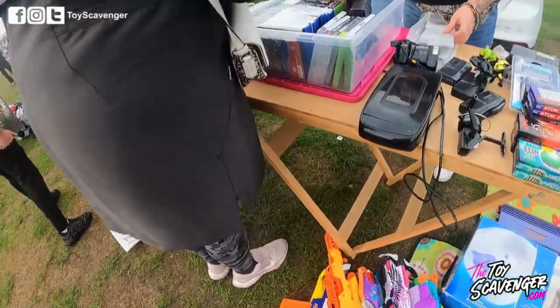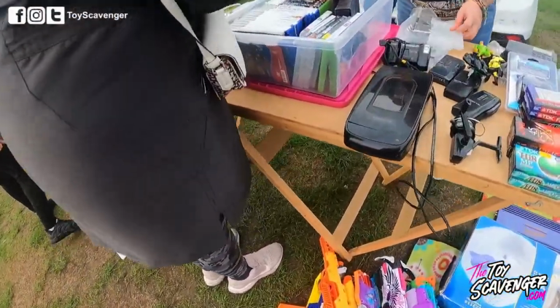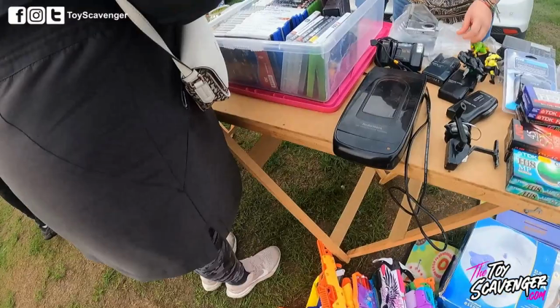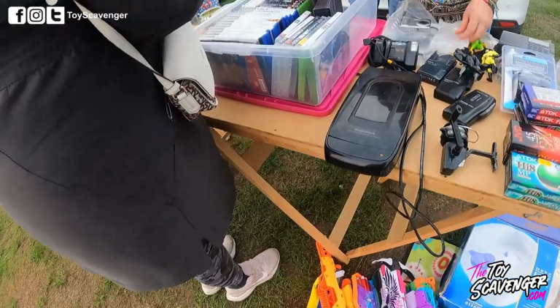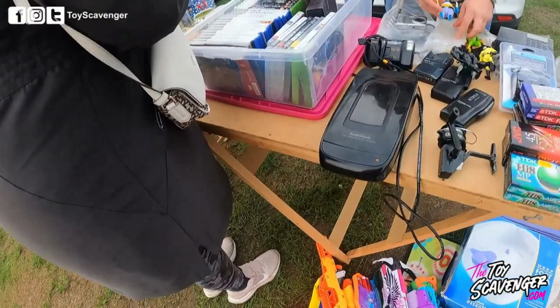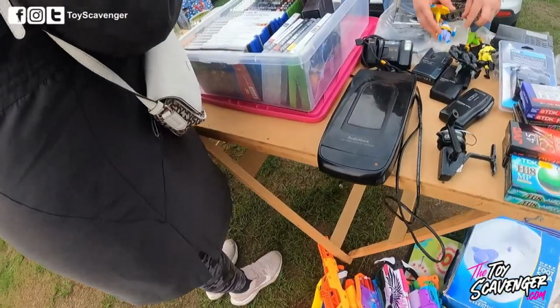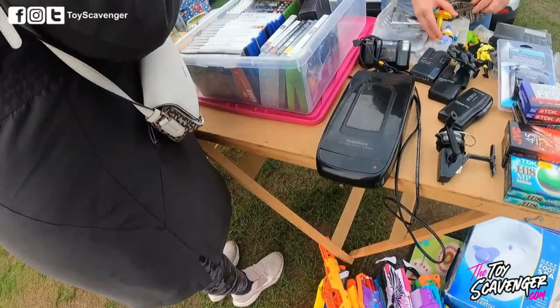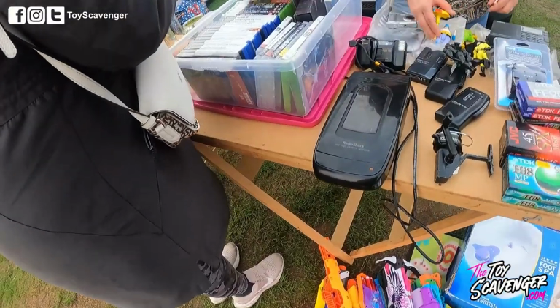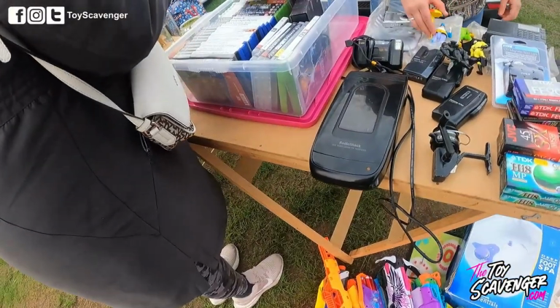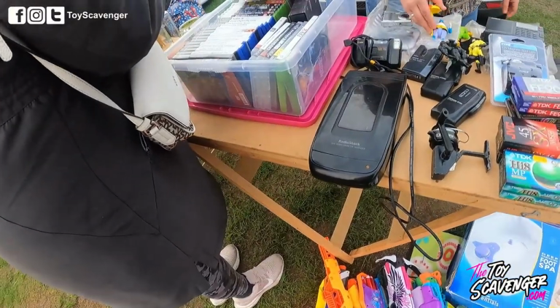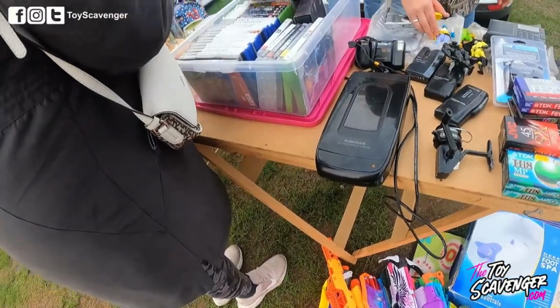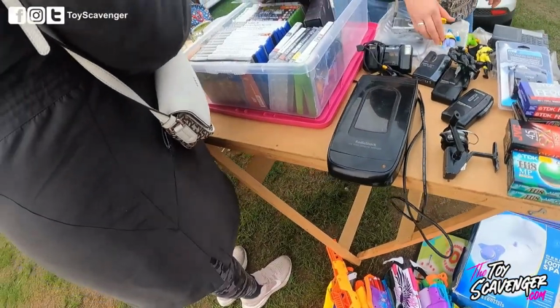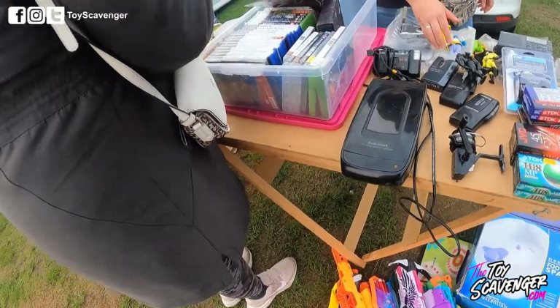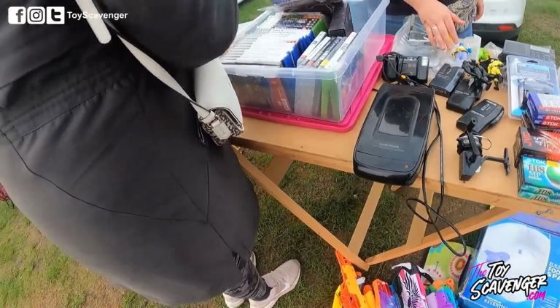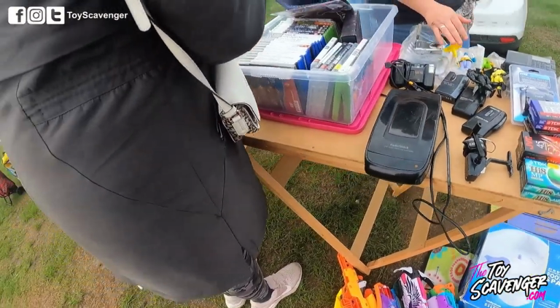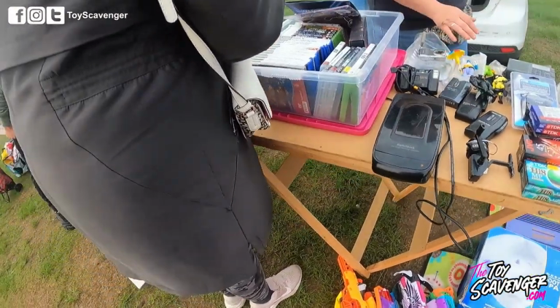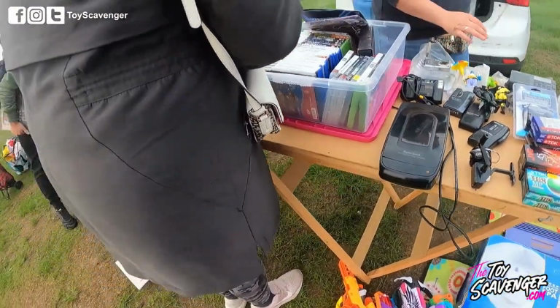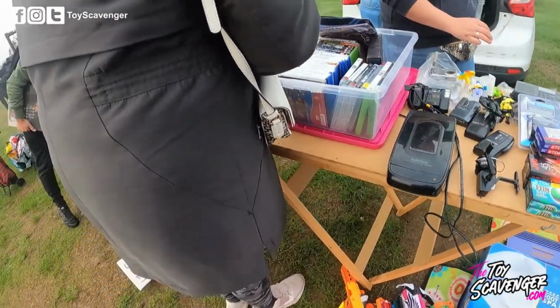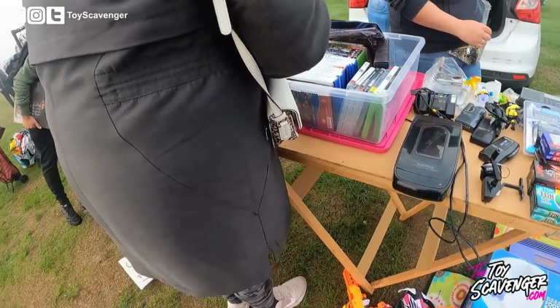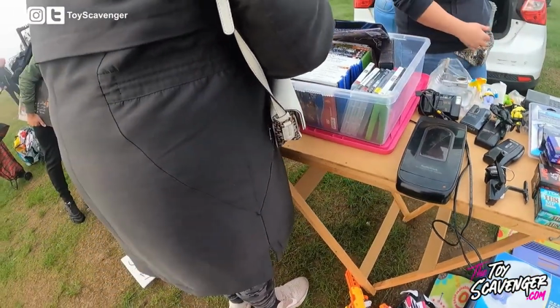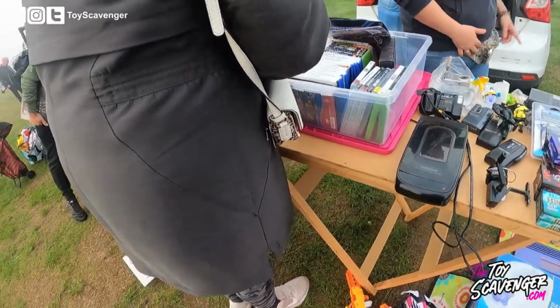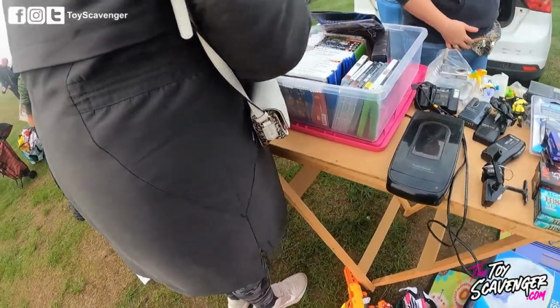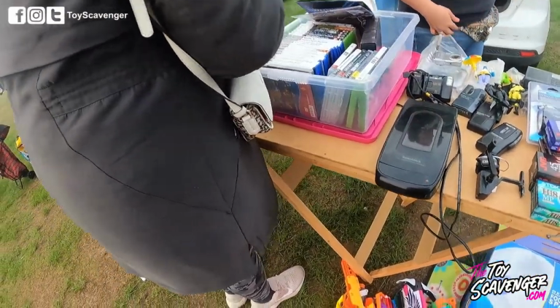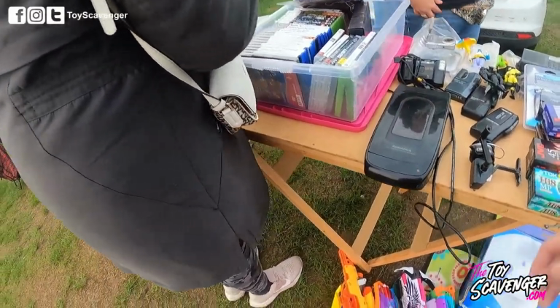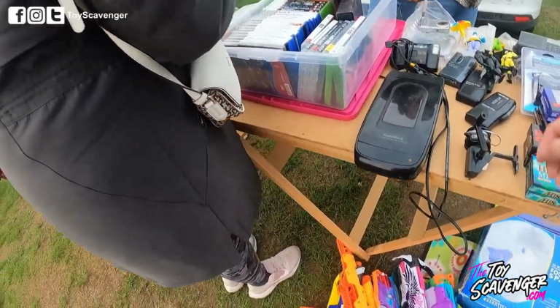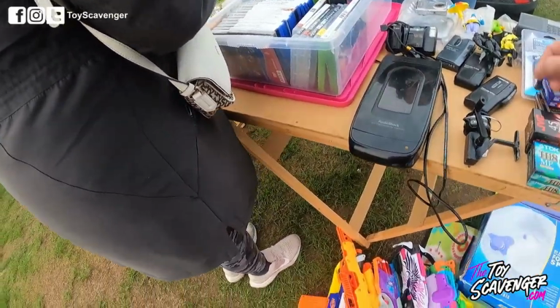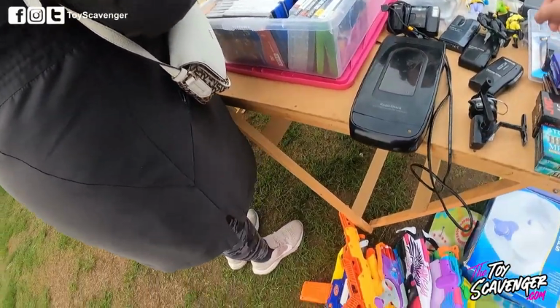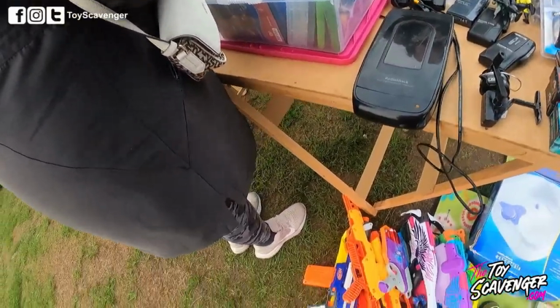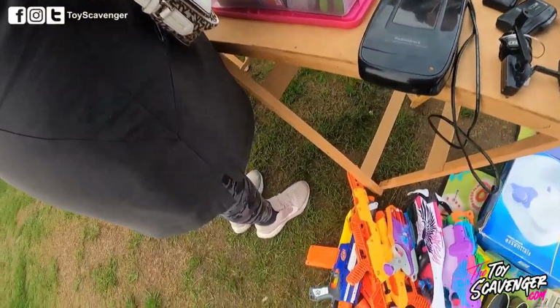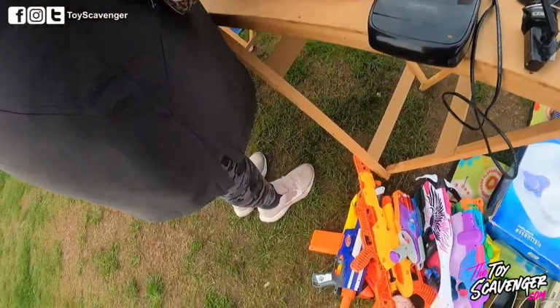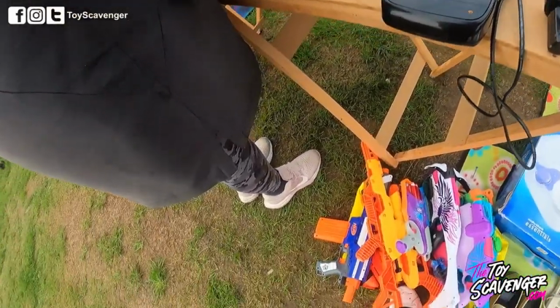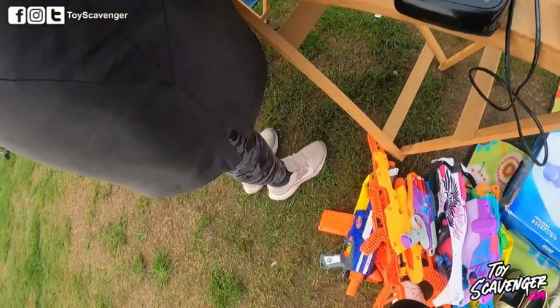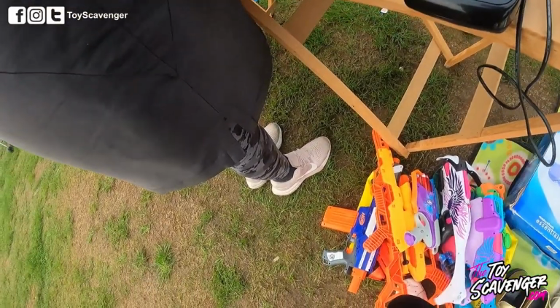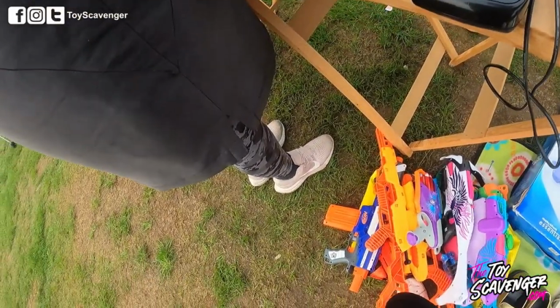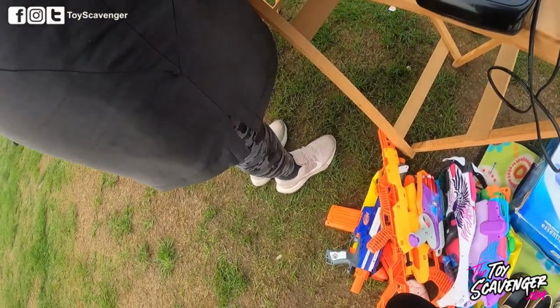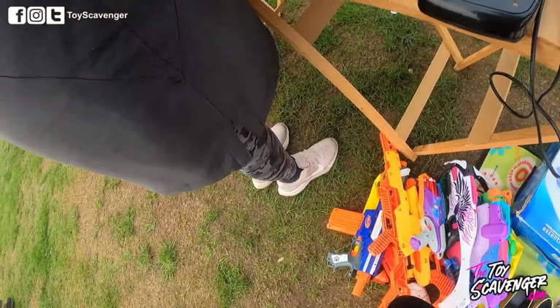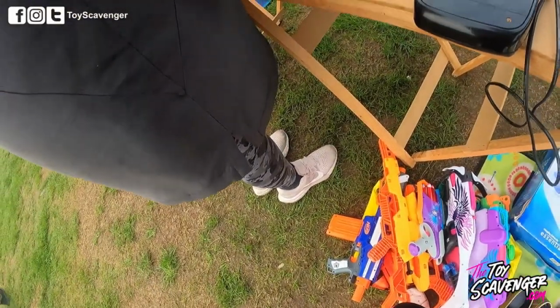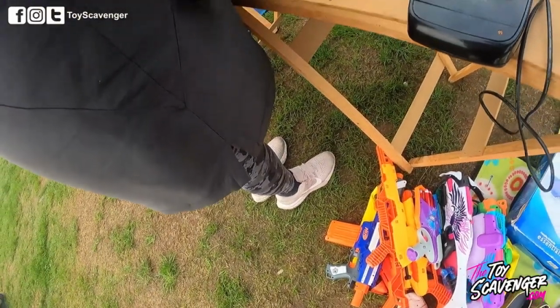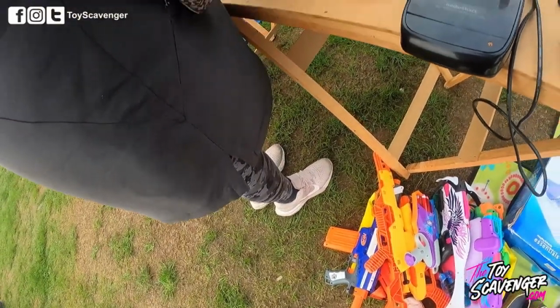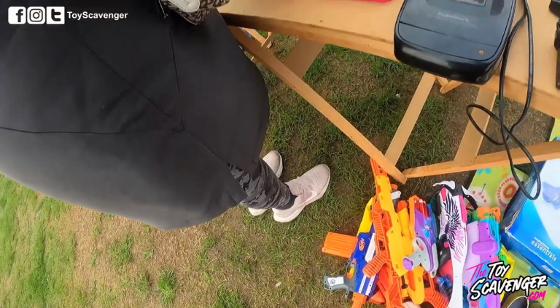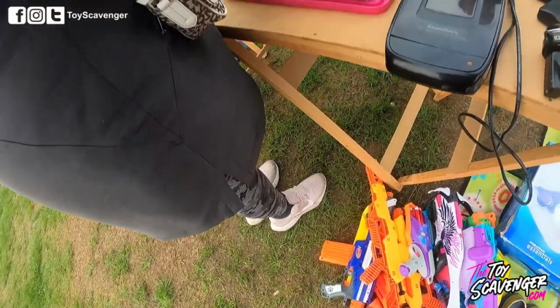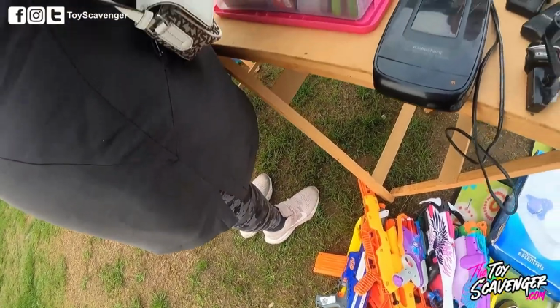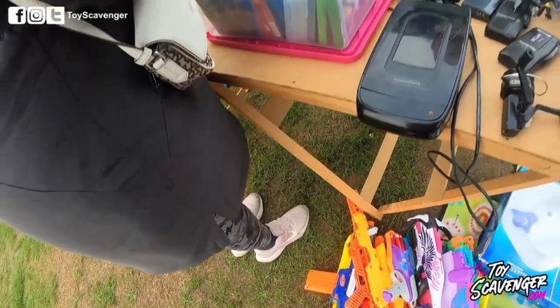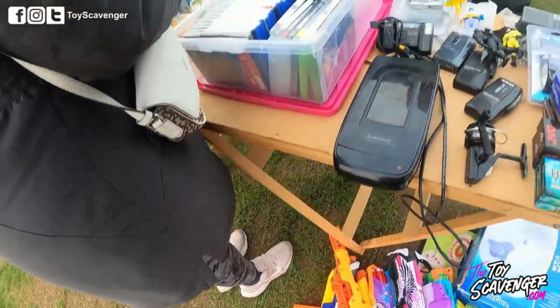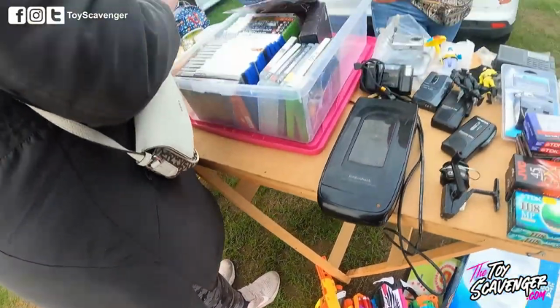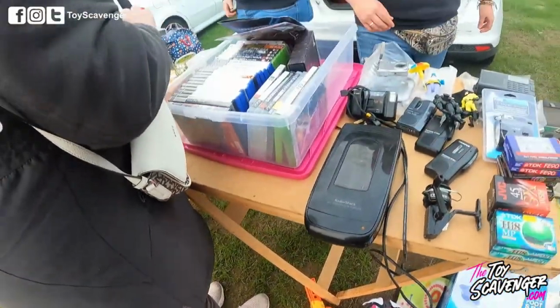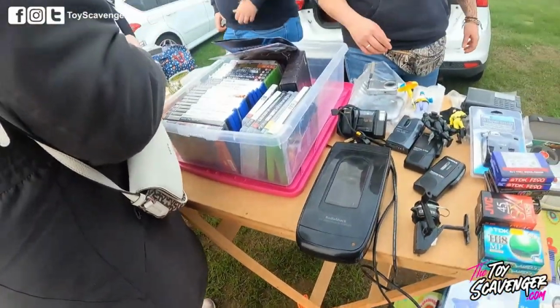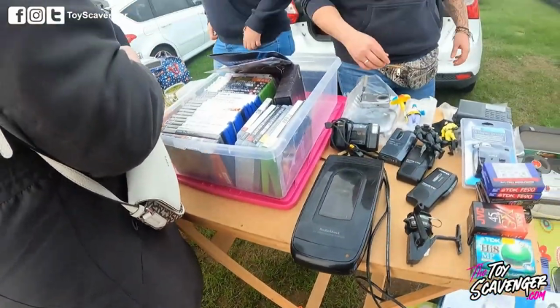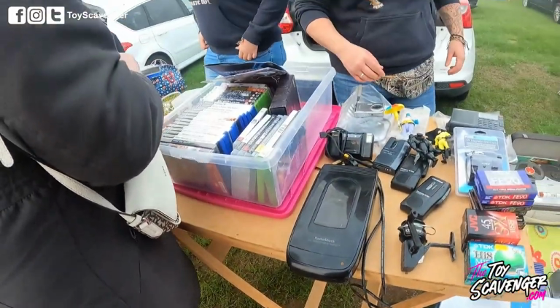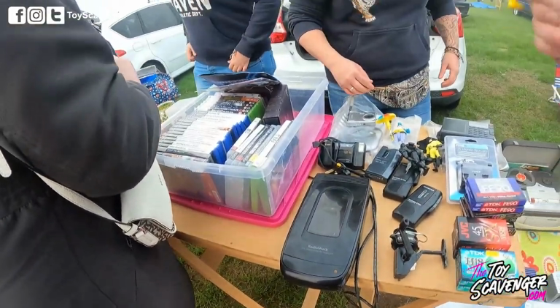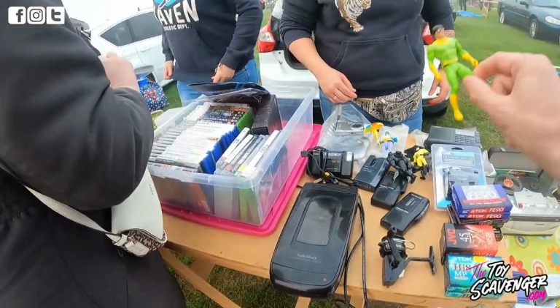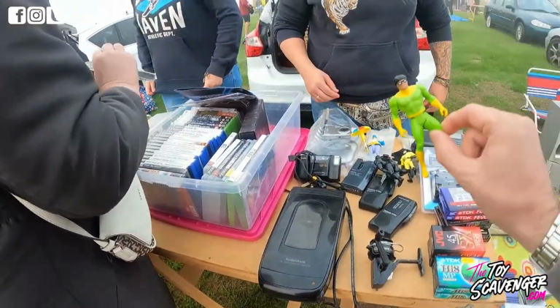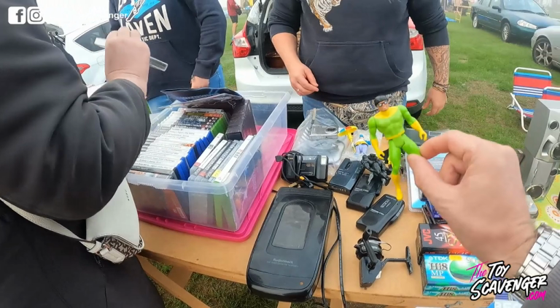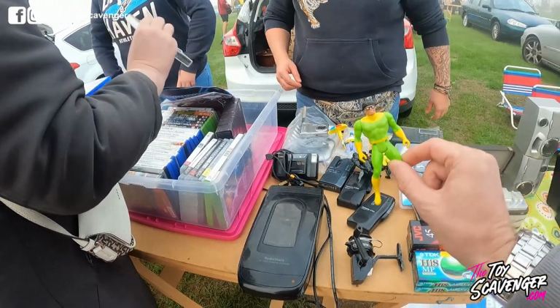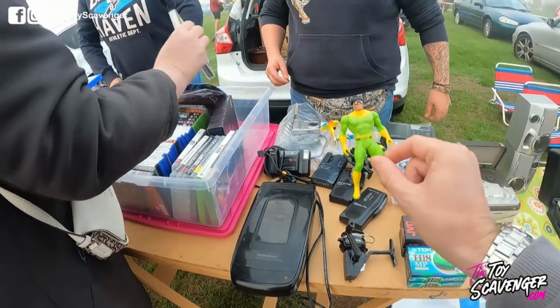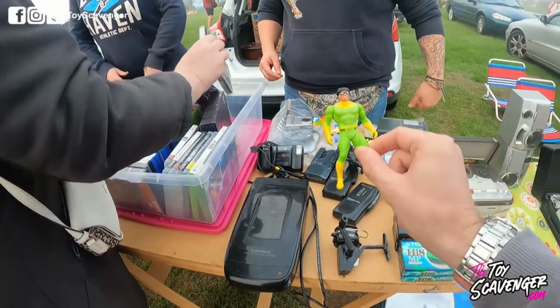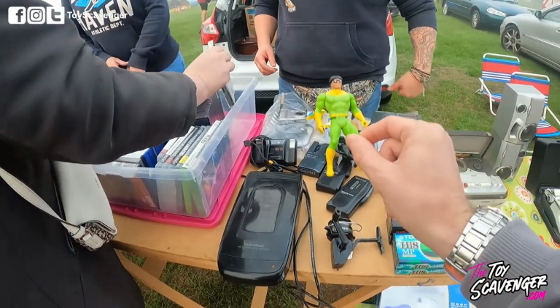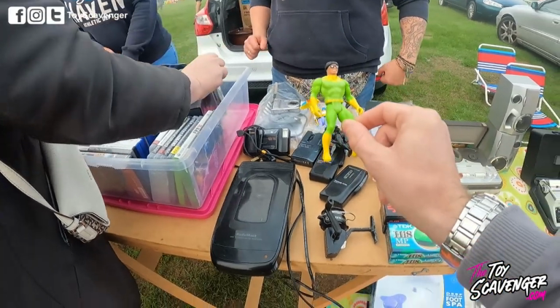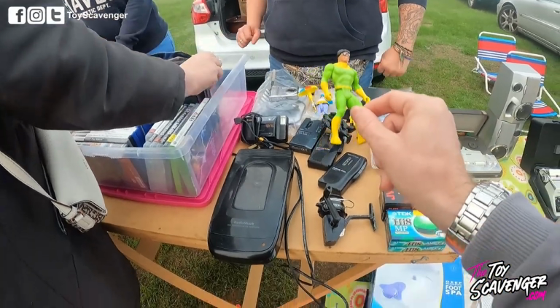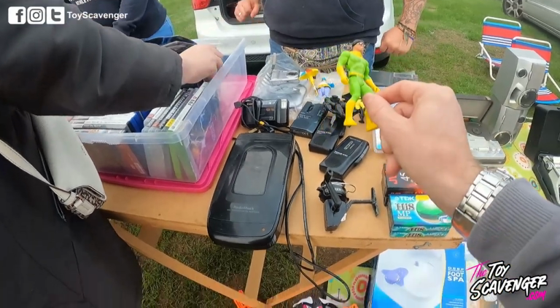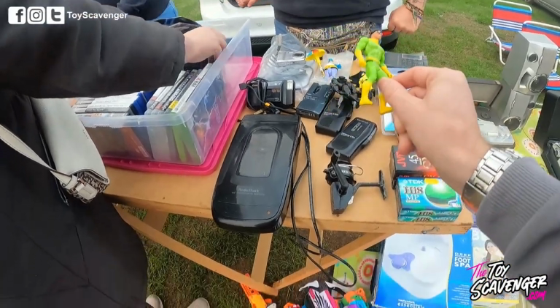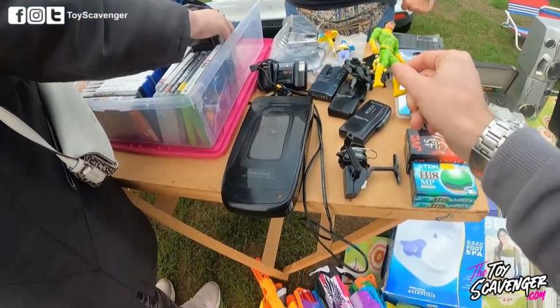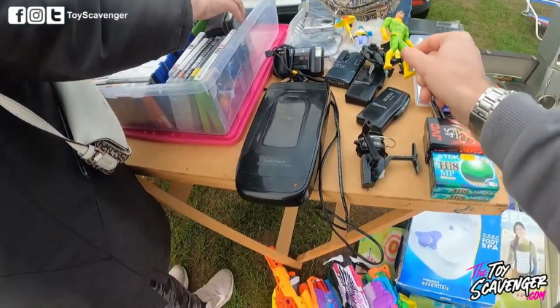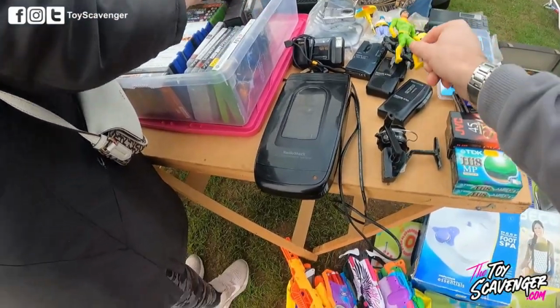So I come to this stall and finally I see something worth picking up — it's a bunch of Marvel and DC figures. Let's see how I do.